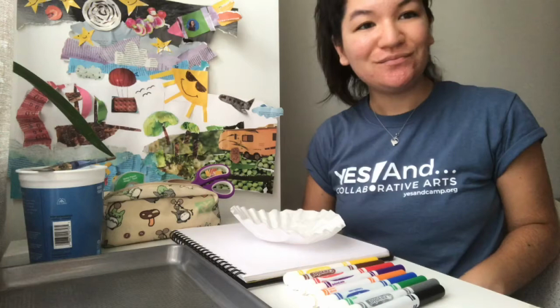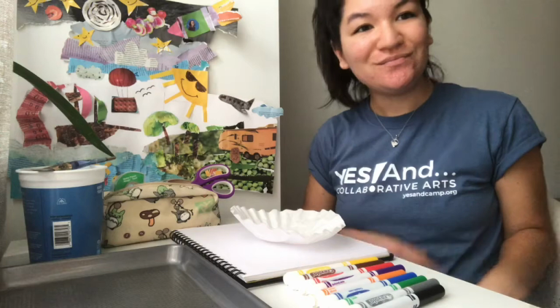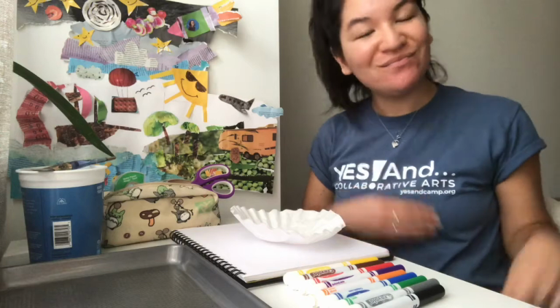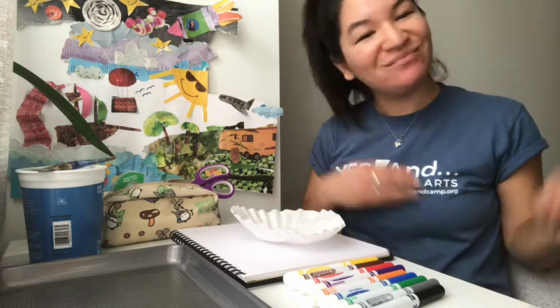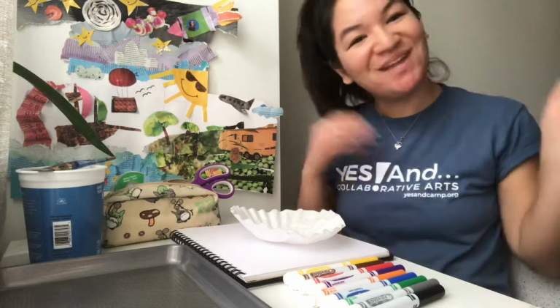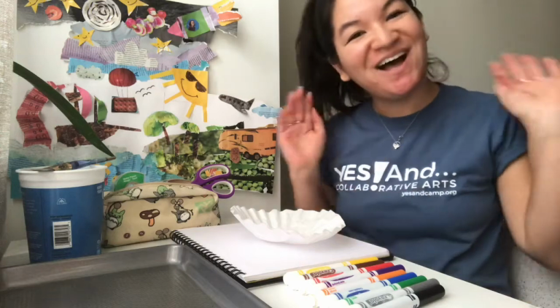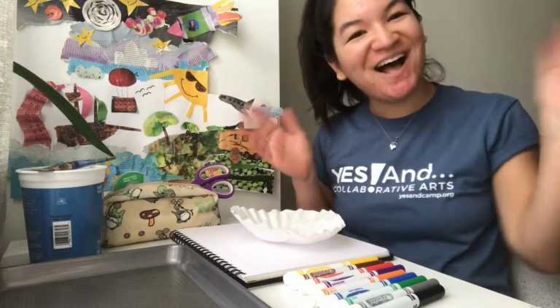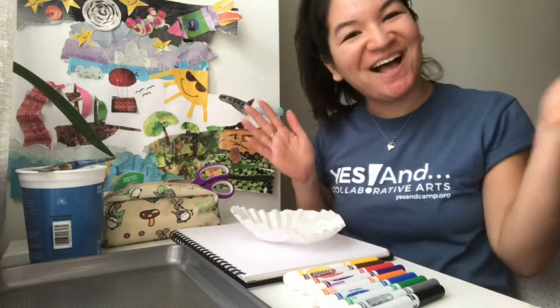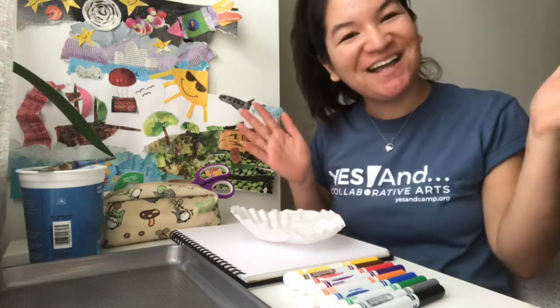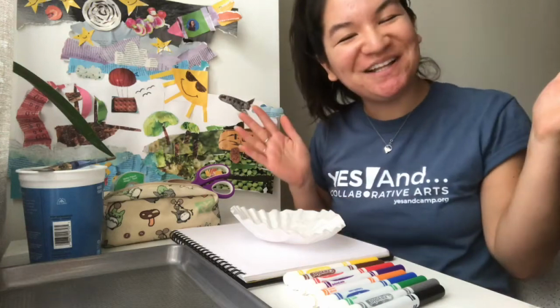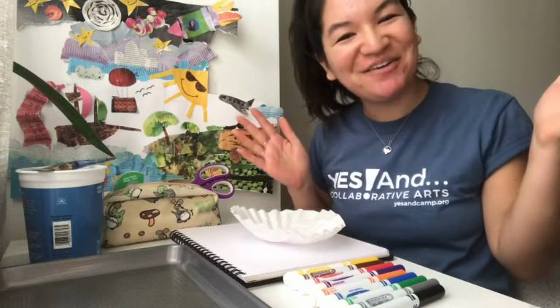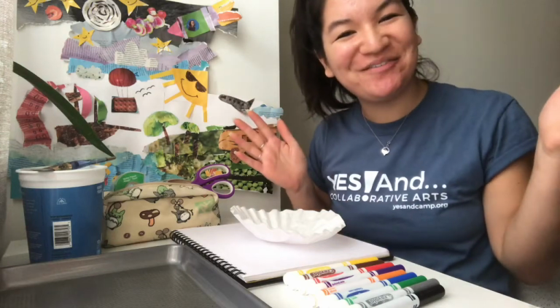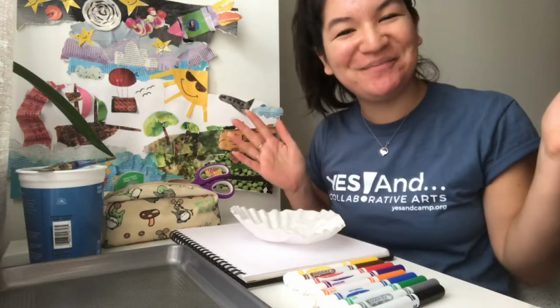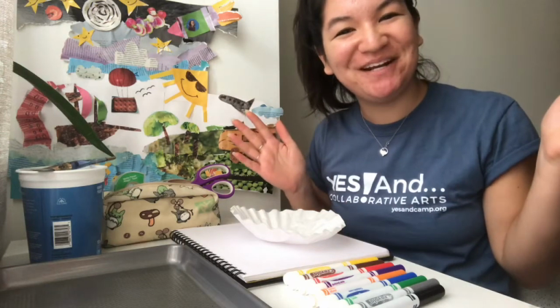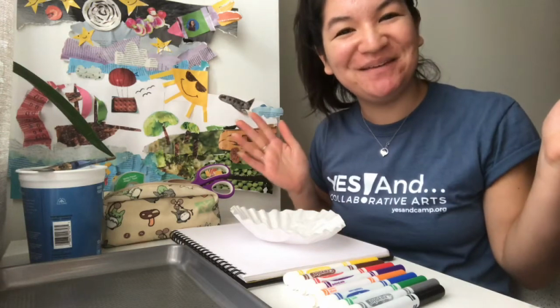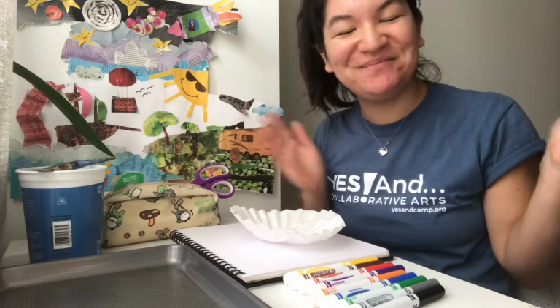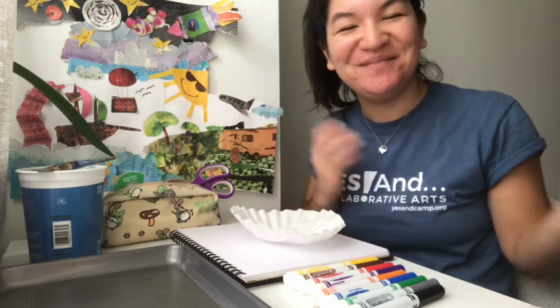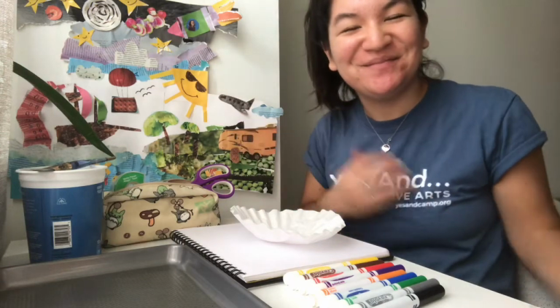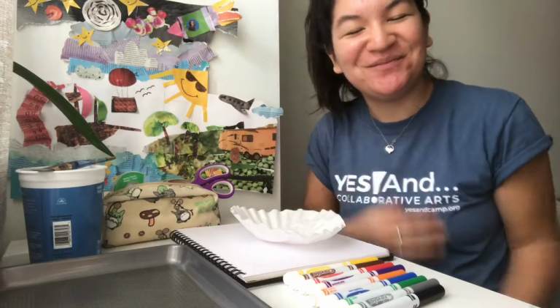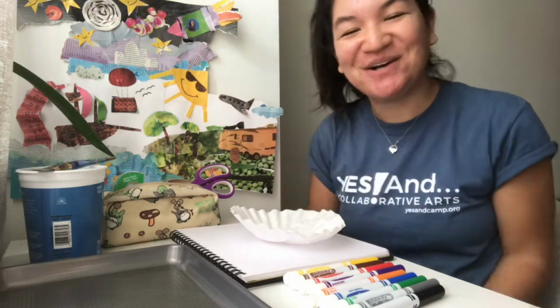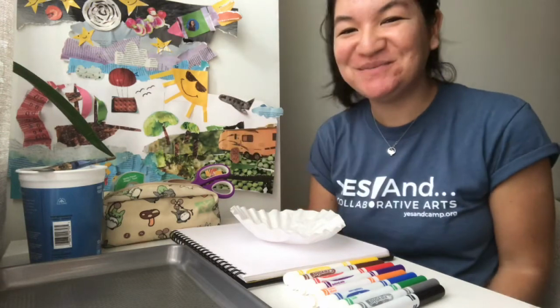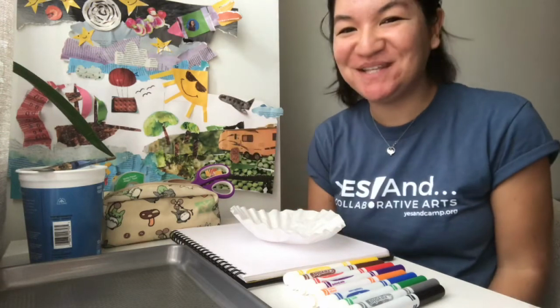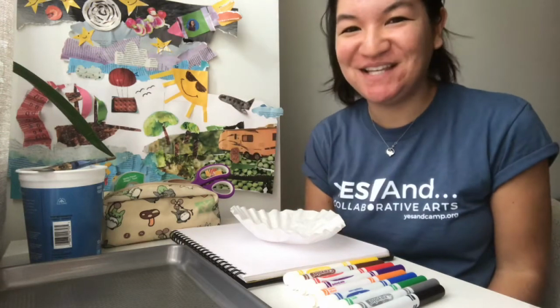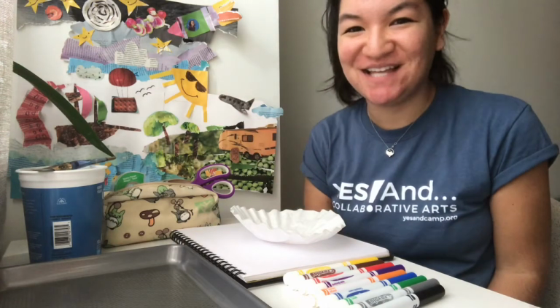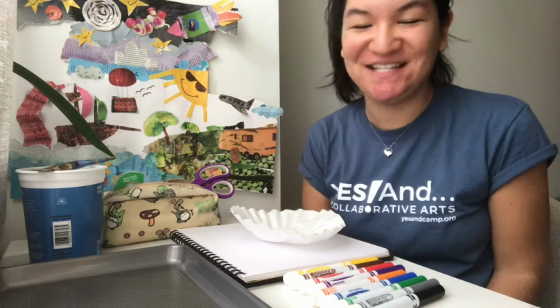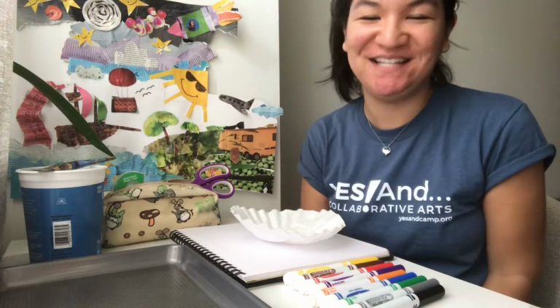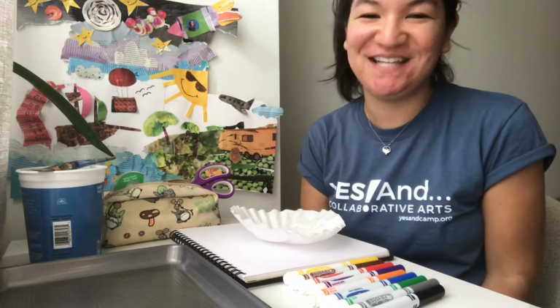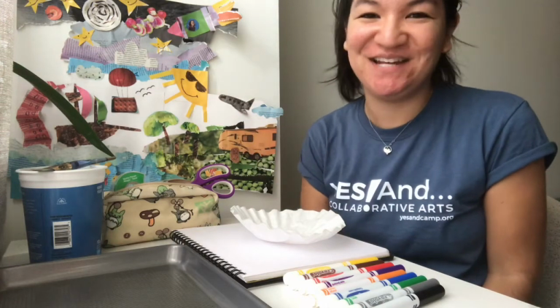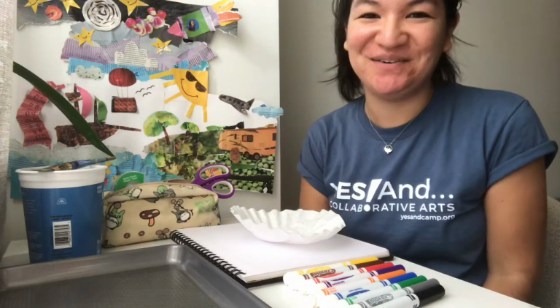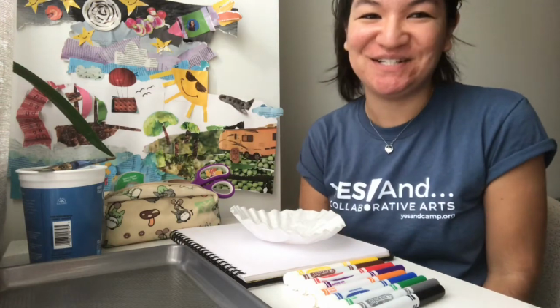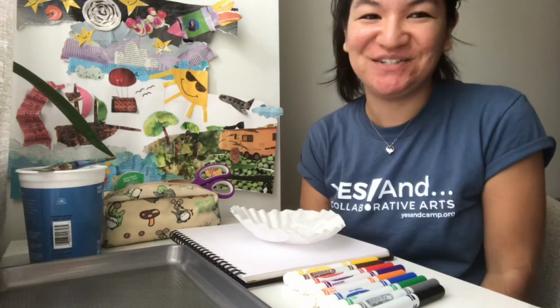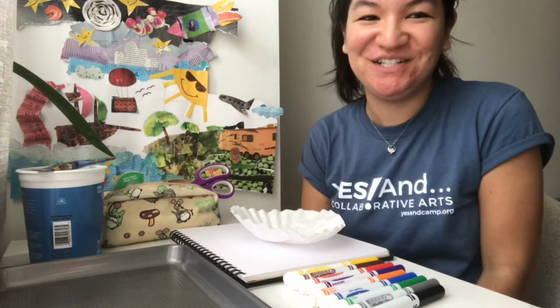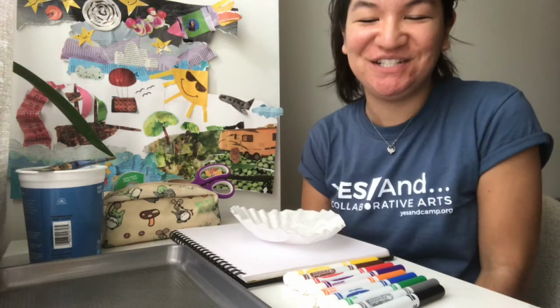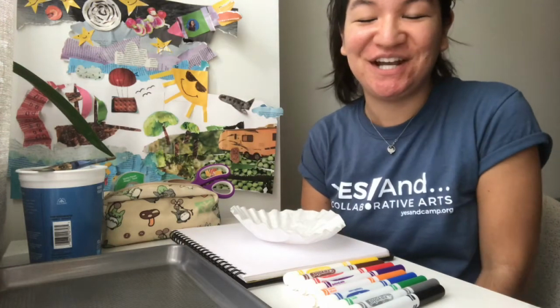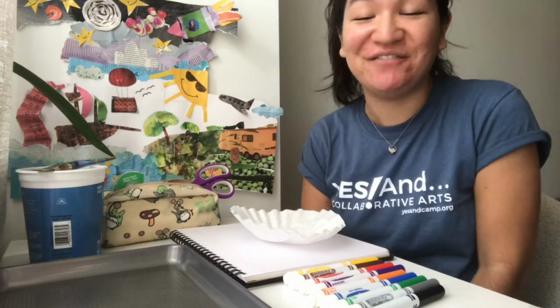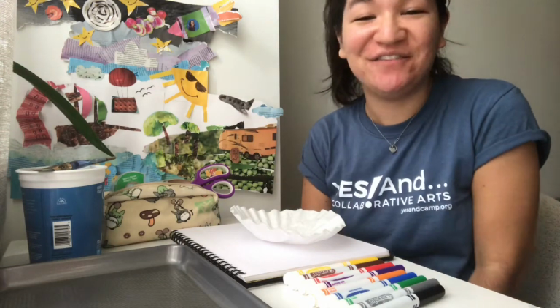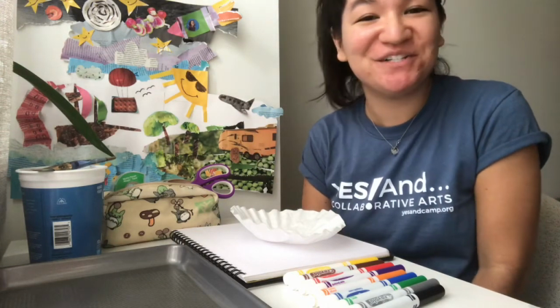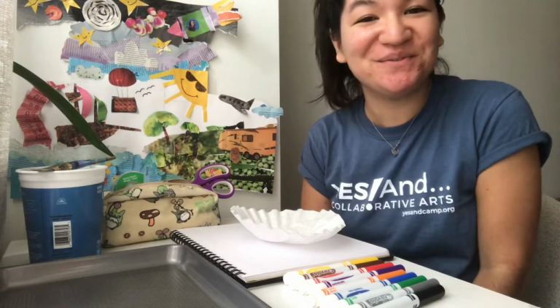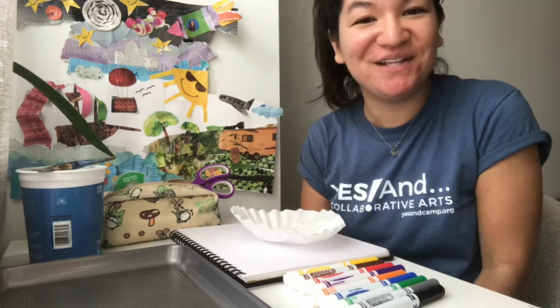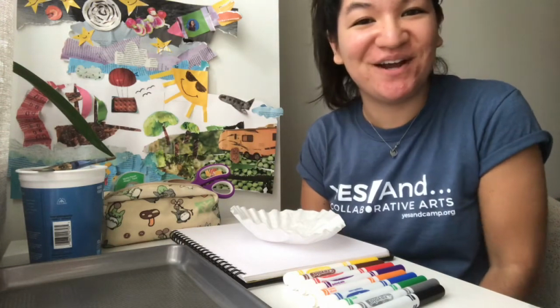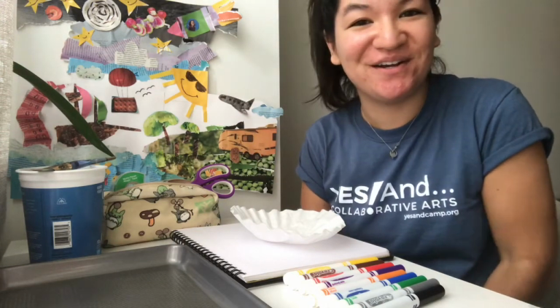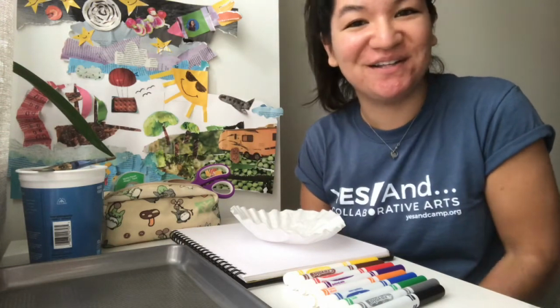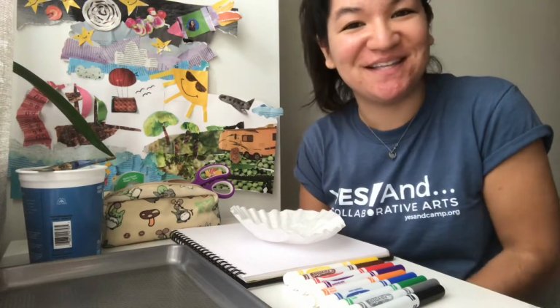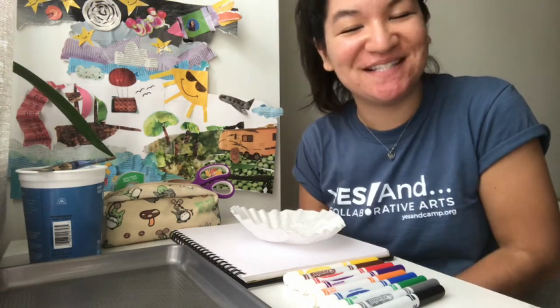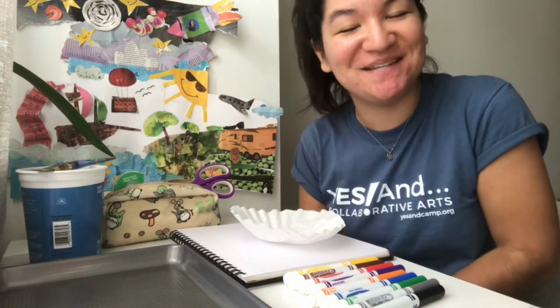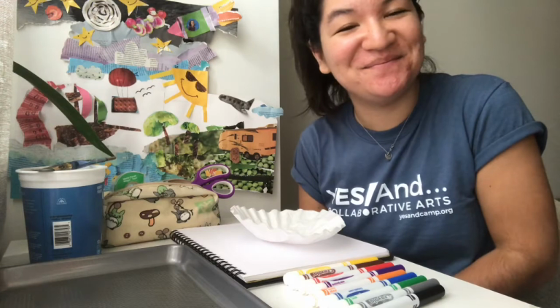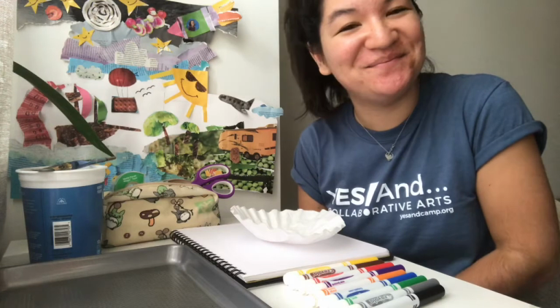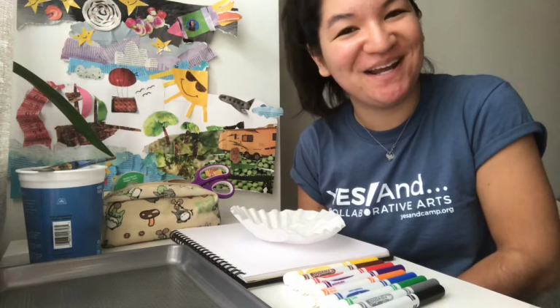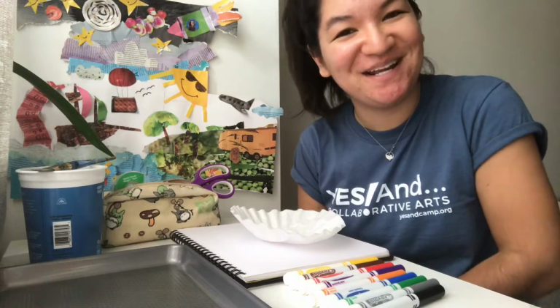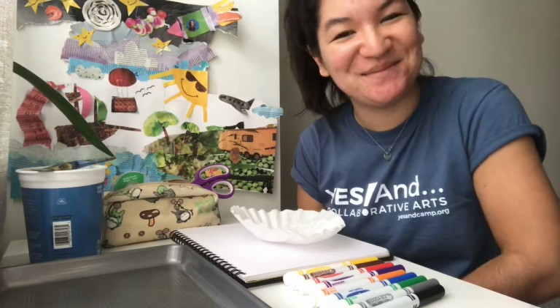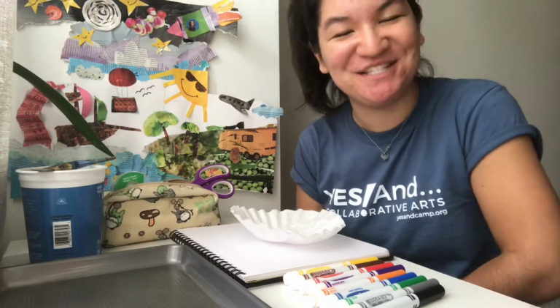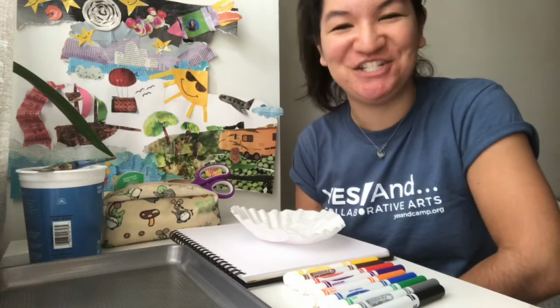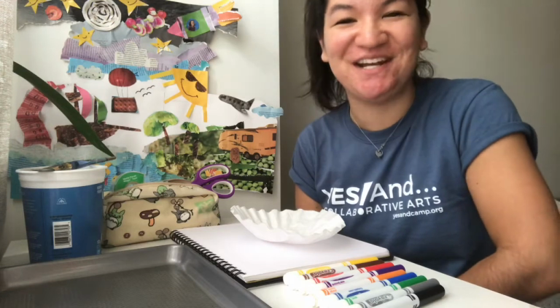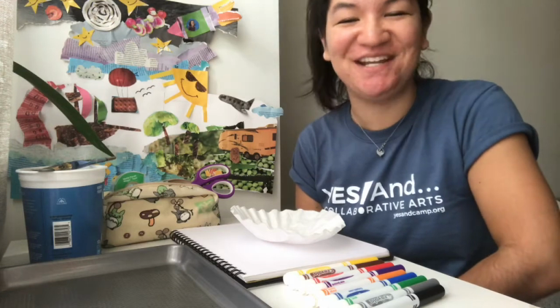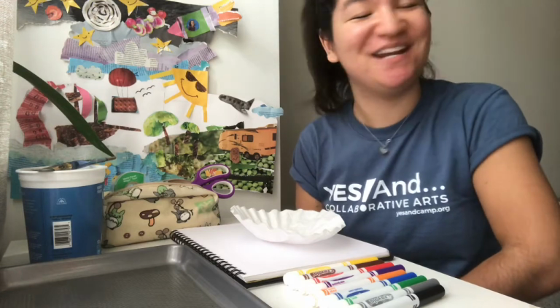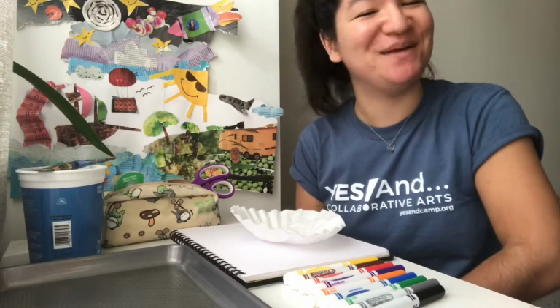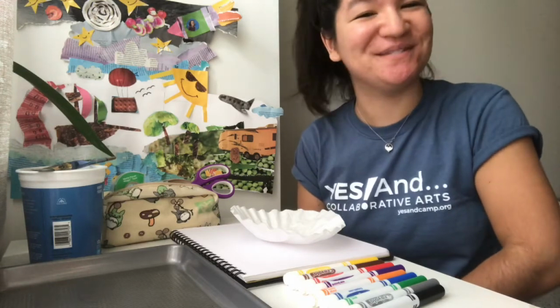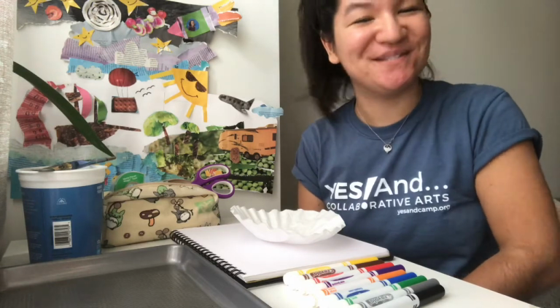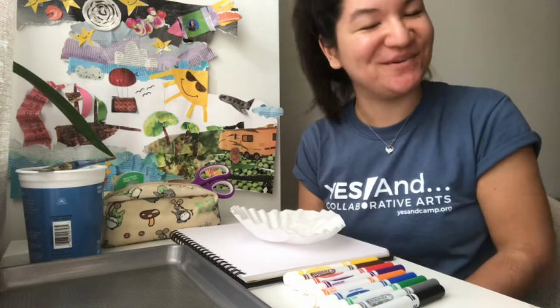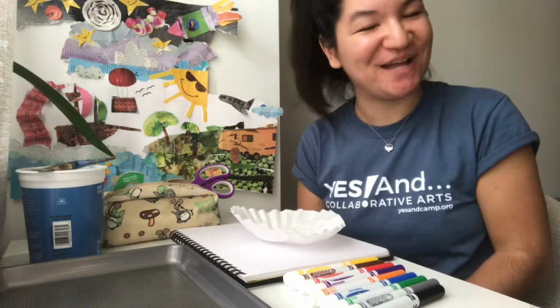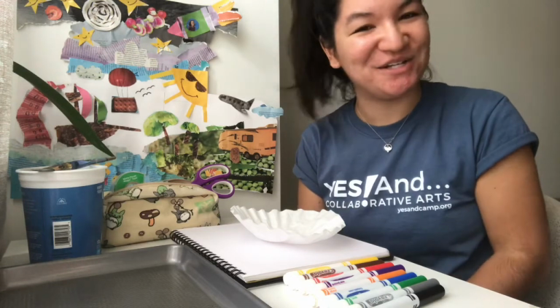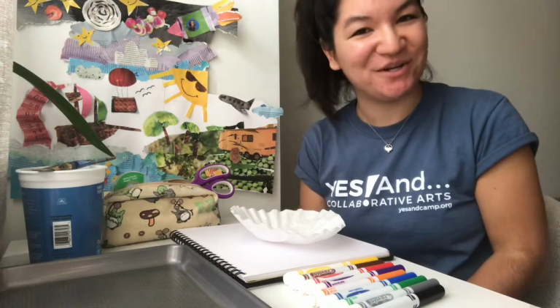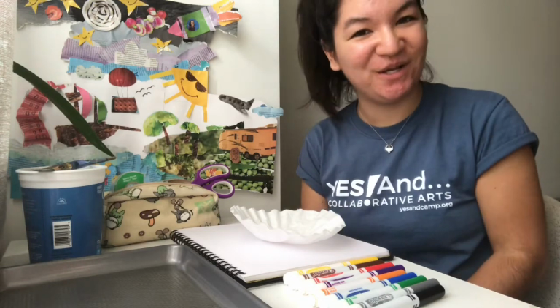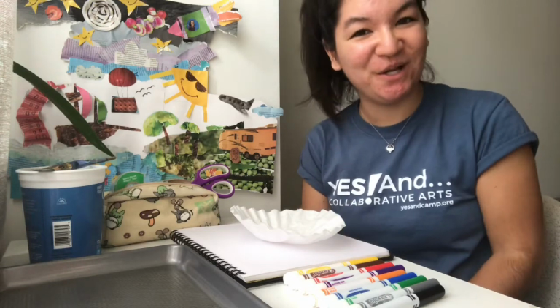Hi, hello everybody! Welcome to the Yes And Anywhere Screenshare Visual Art Lesson. My name is Jenny and I'm so glad you're here.